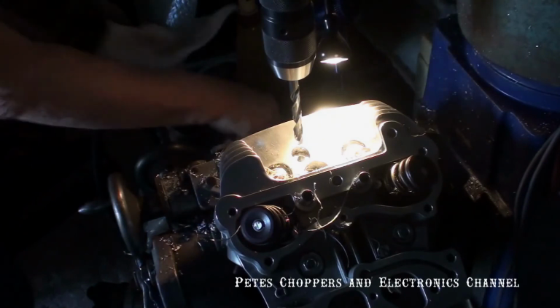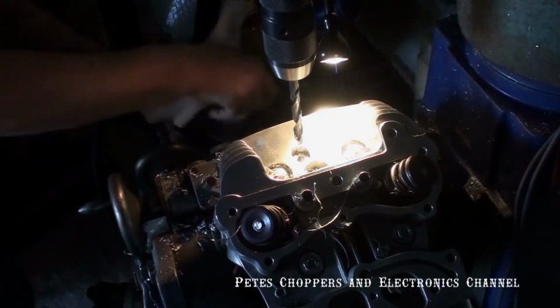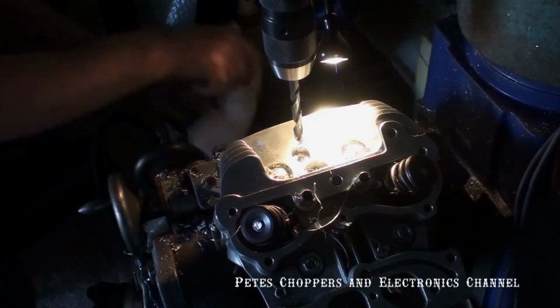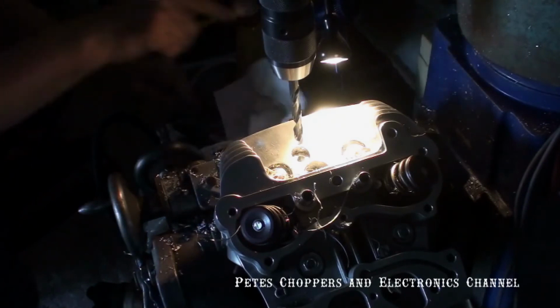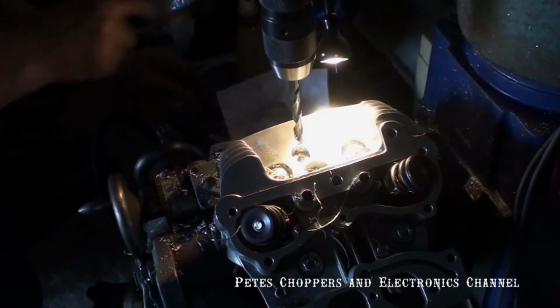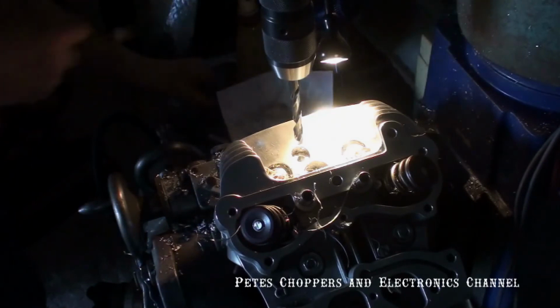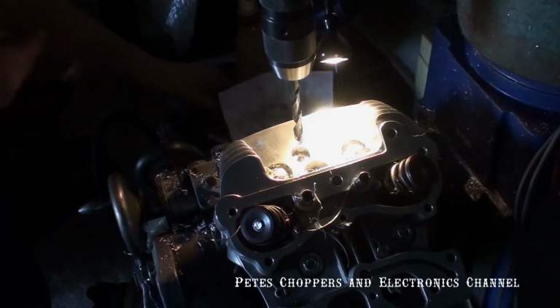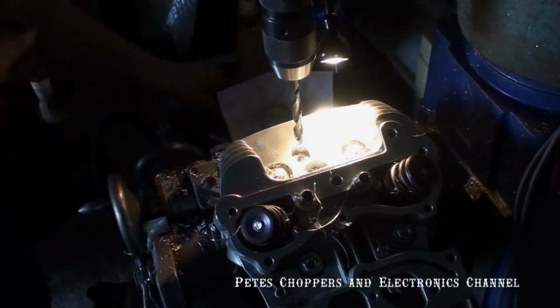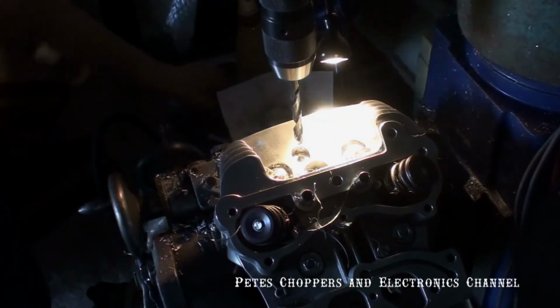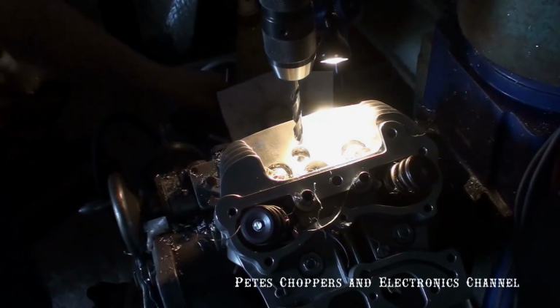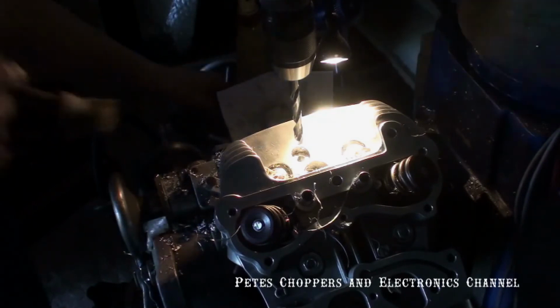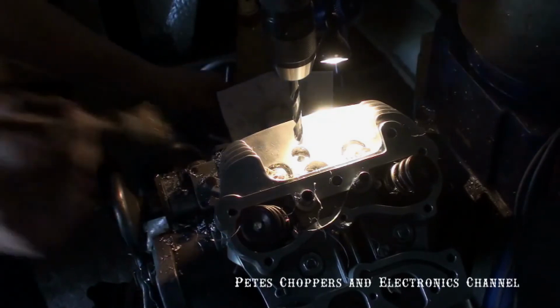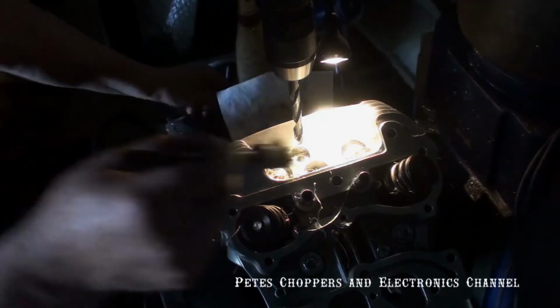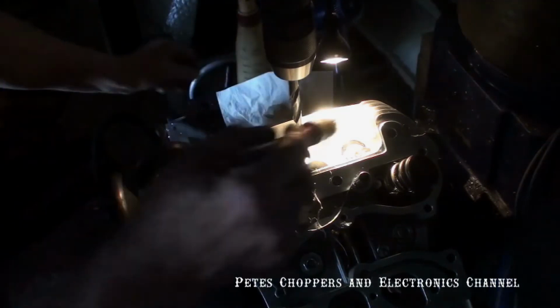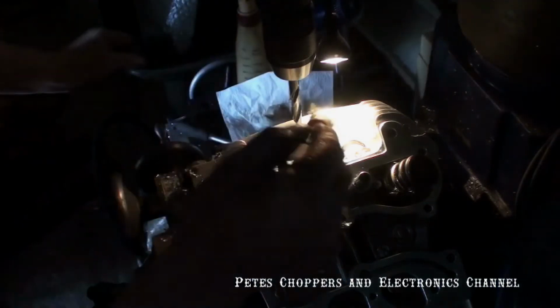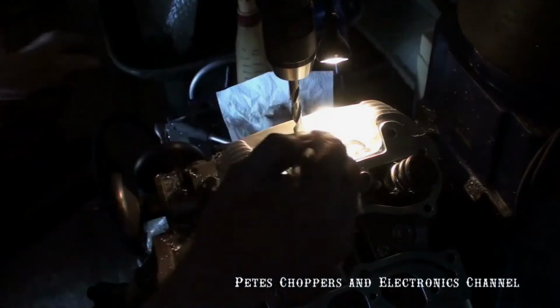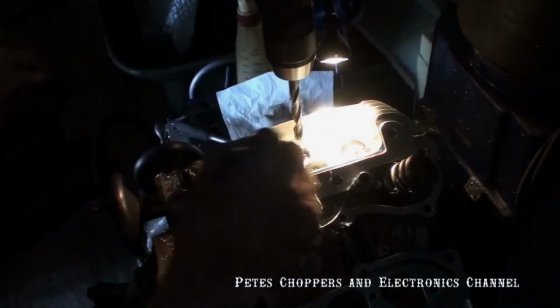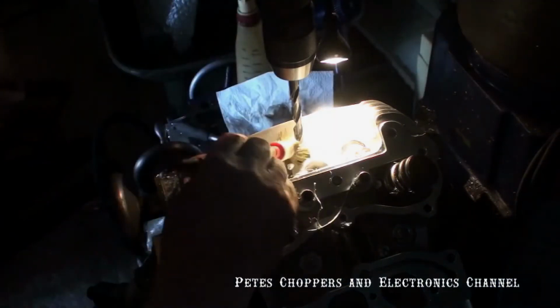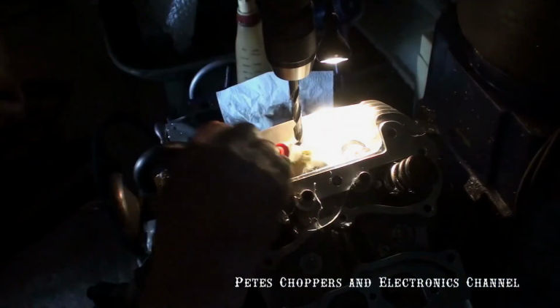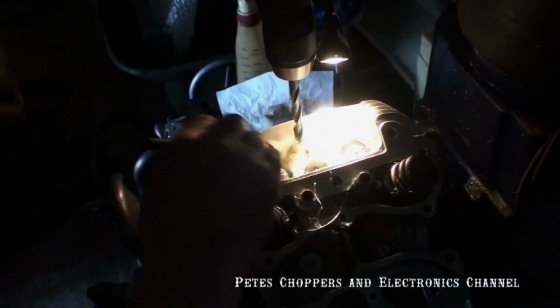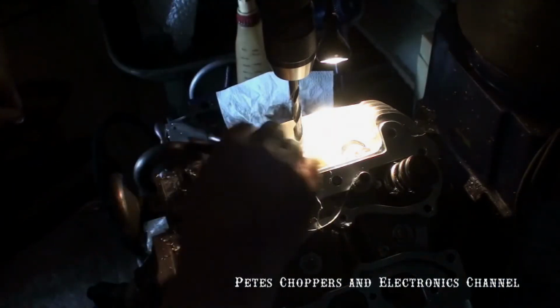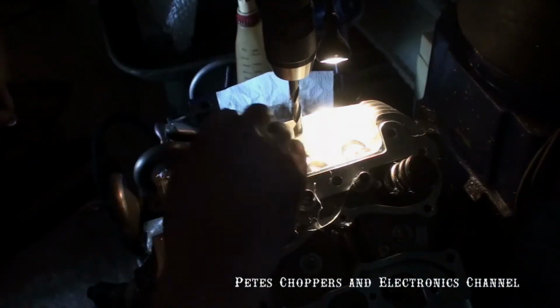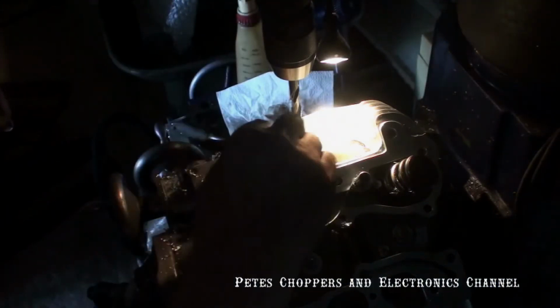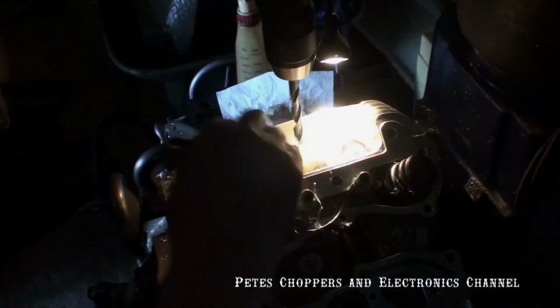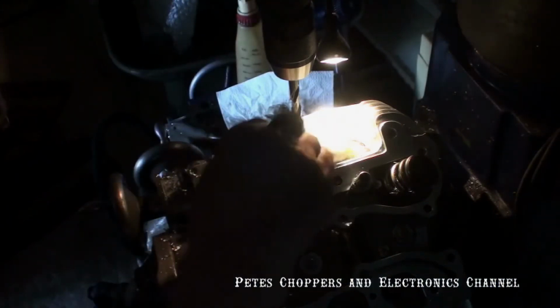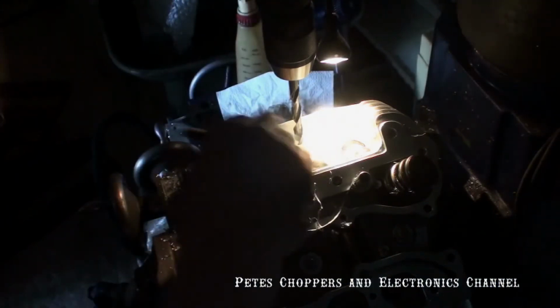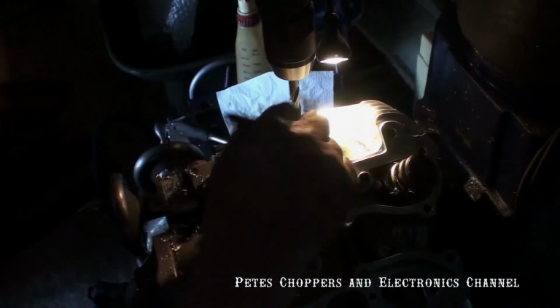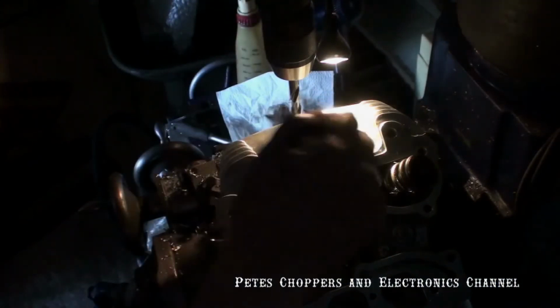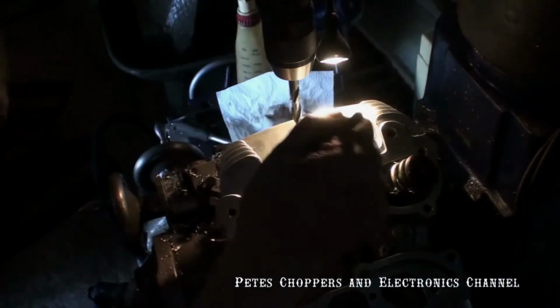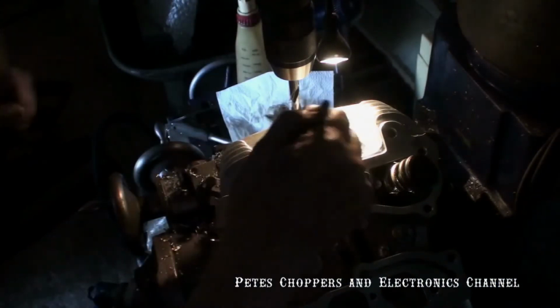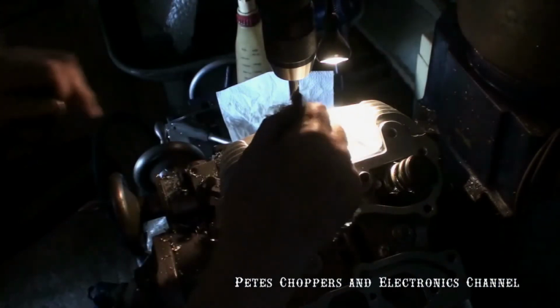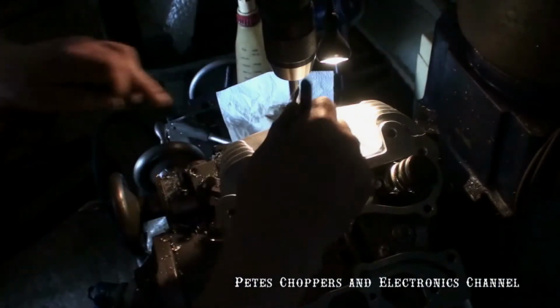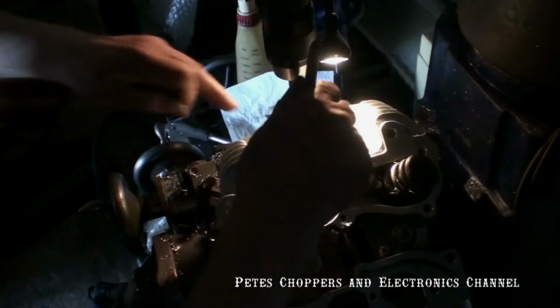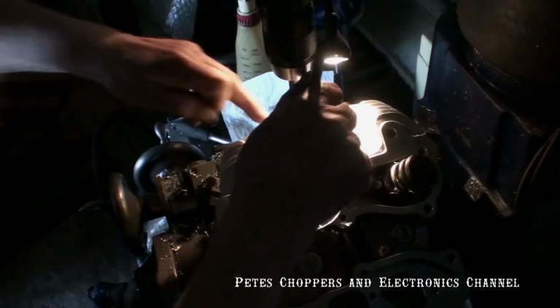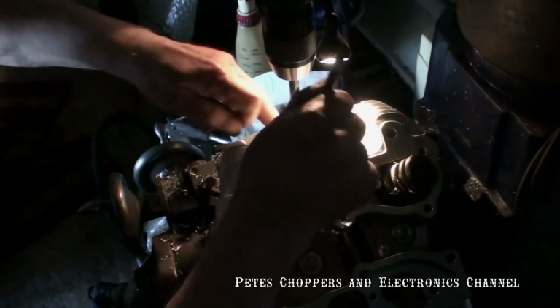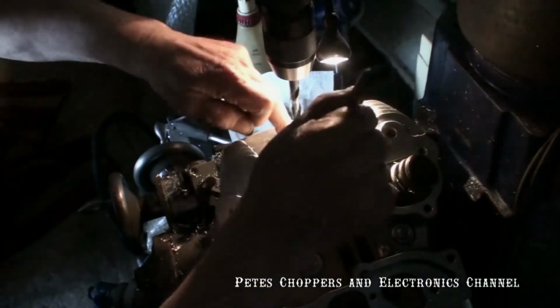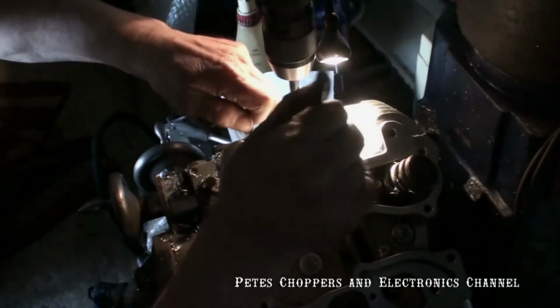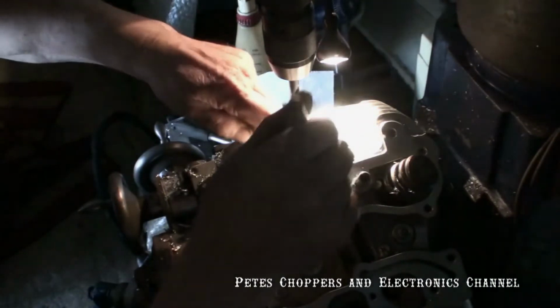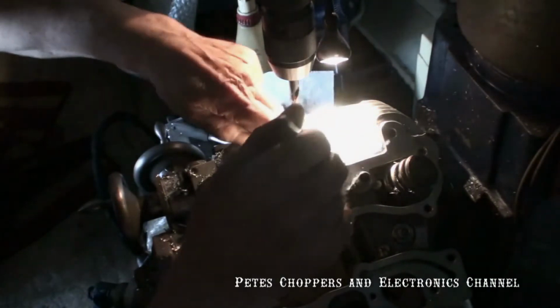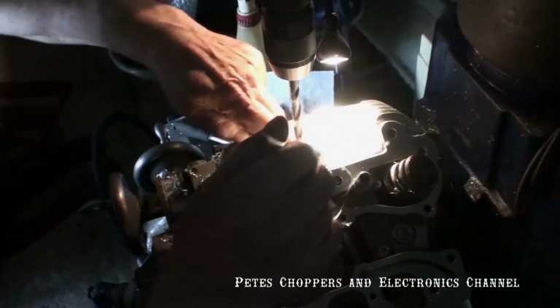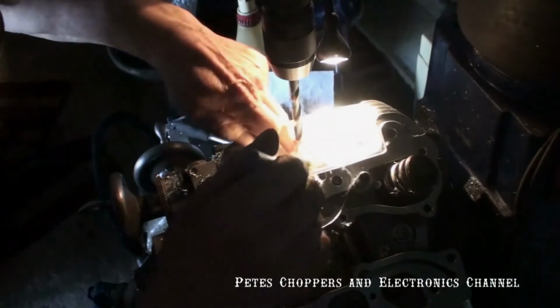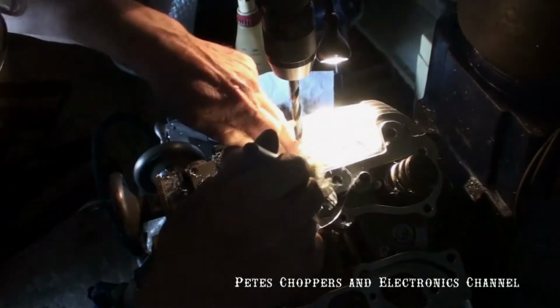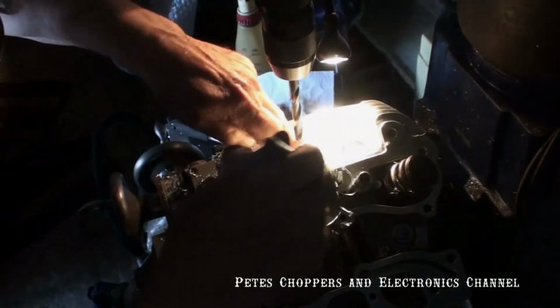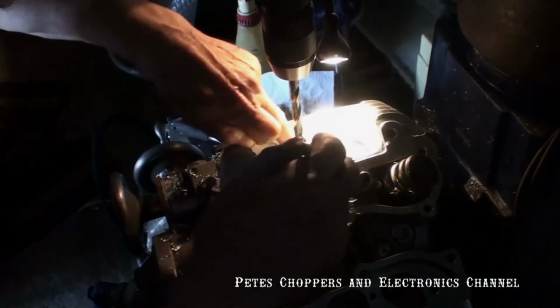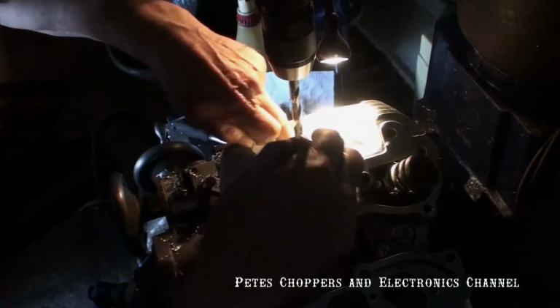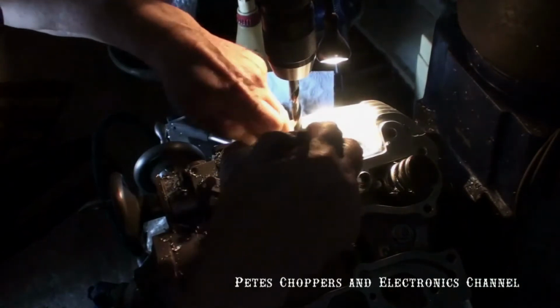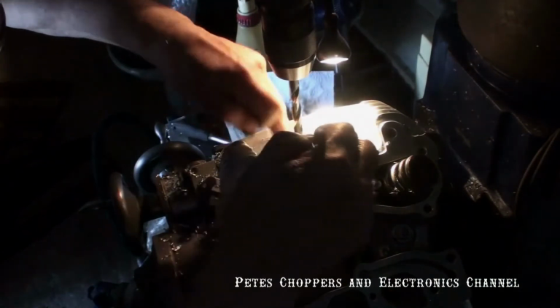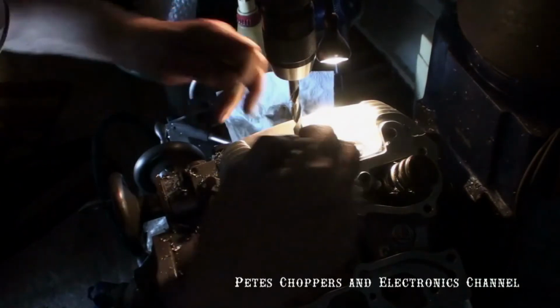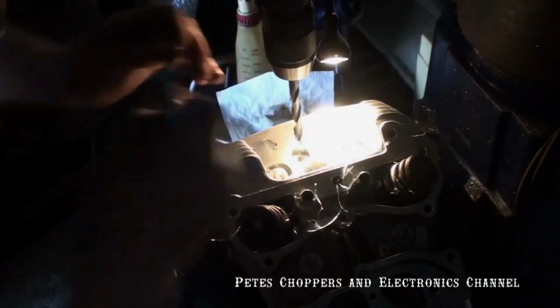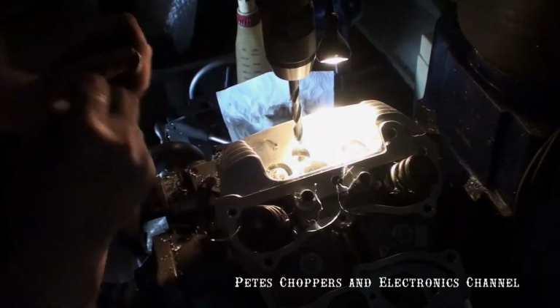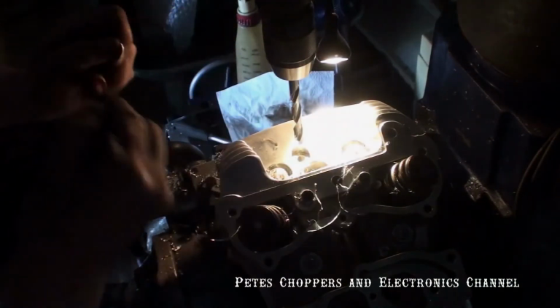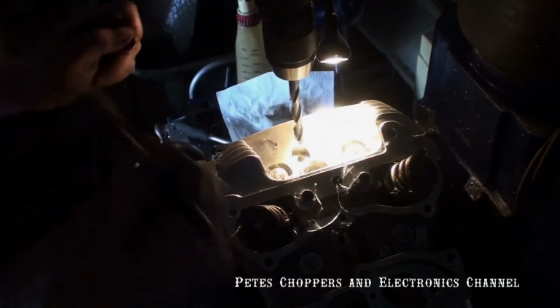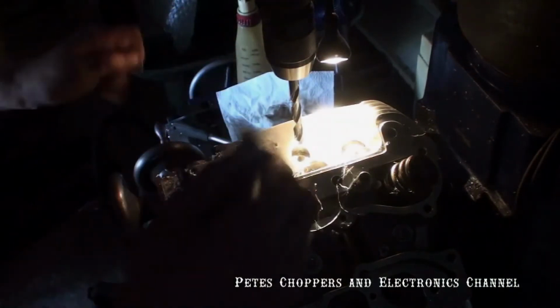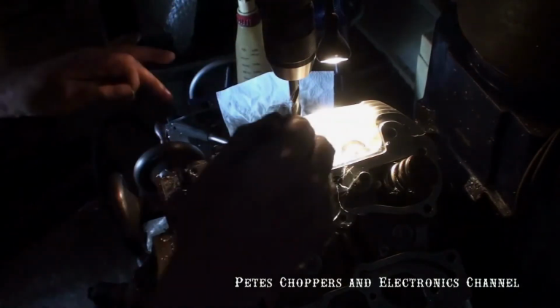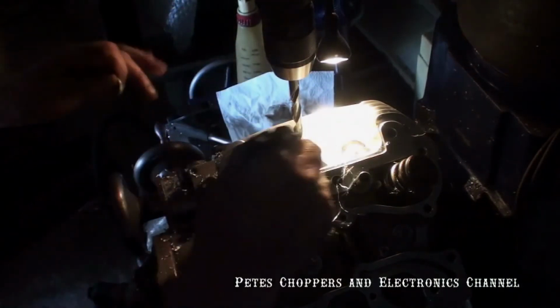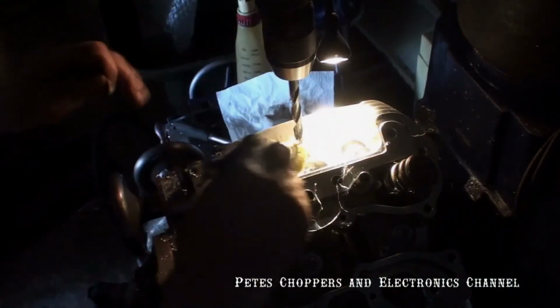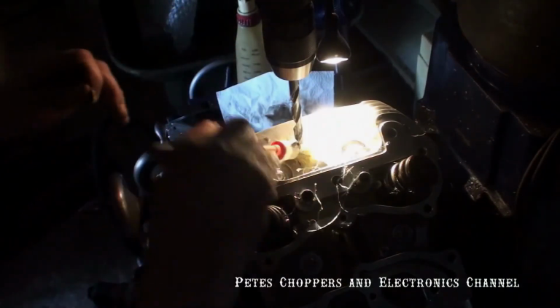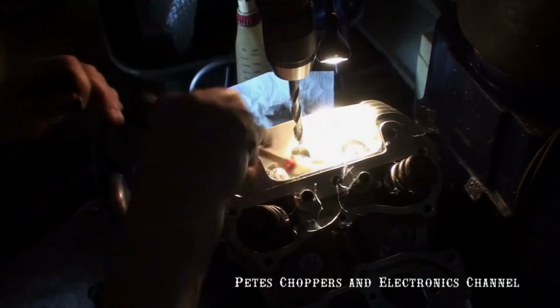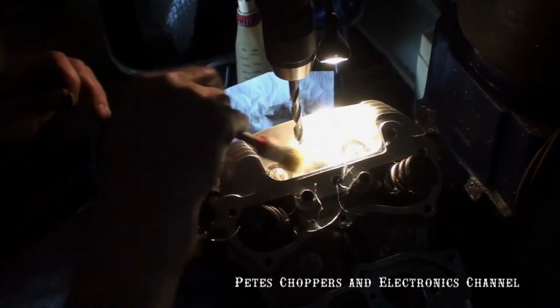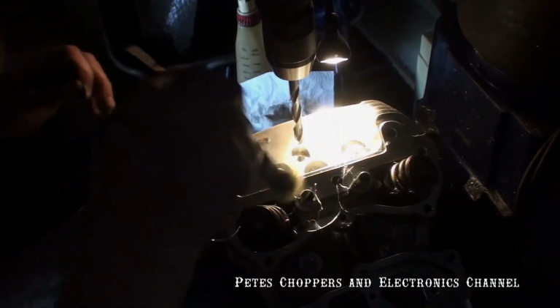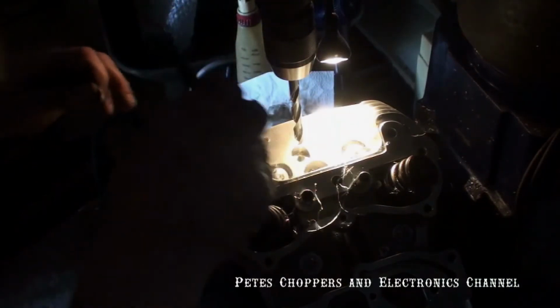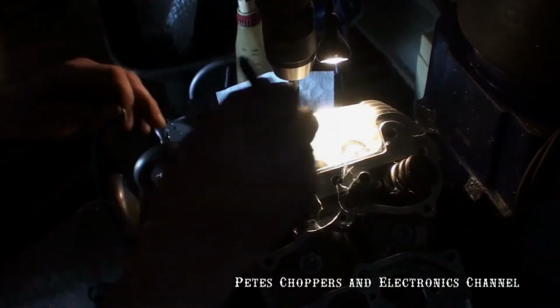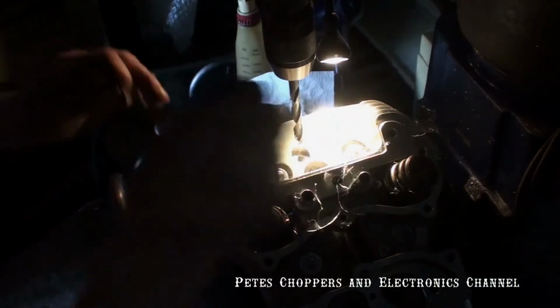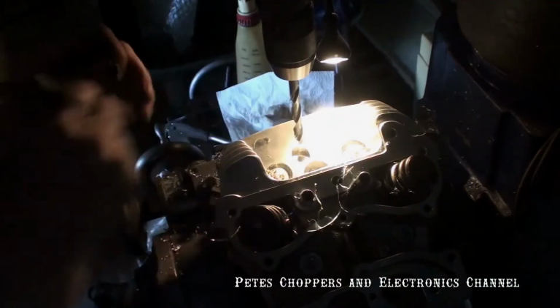This drill has cutting teeth on the extreme outer edge, and this is to take out the corner that I mentioned about. This drill is a 9mm drill.